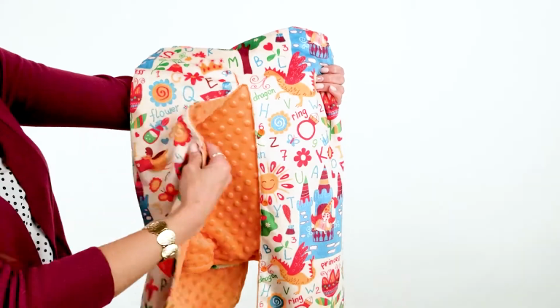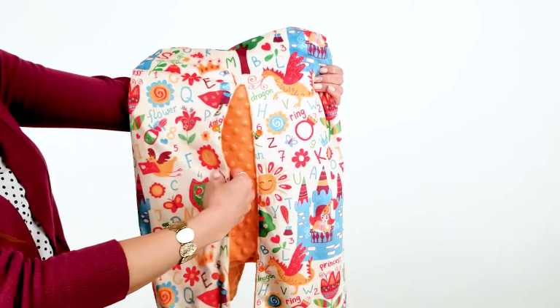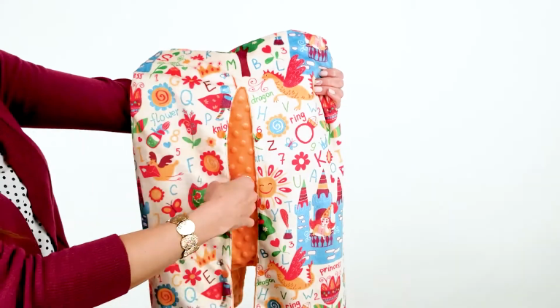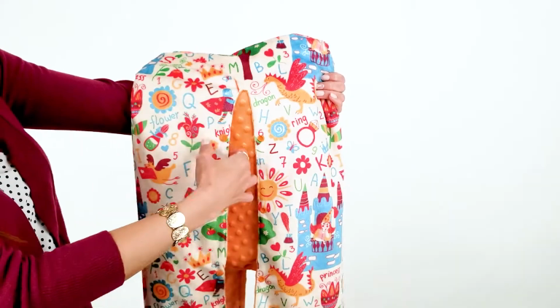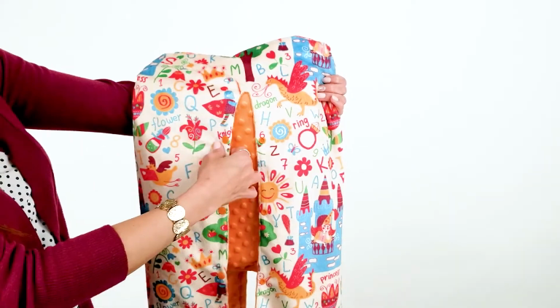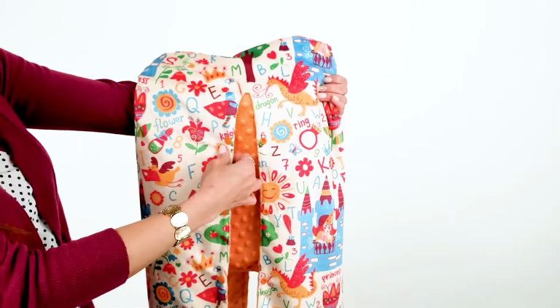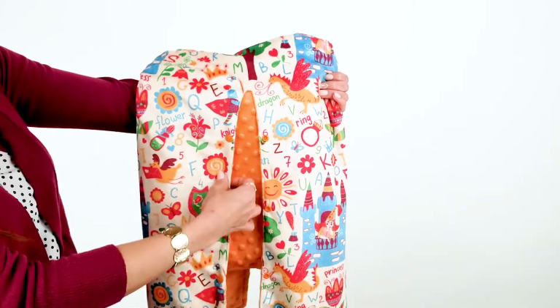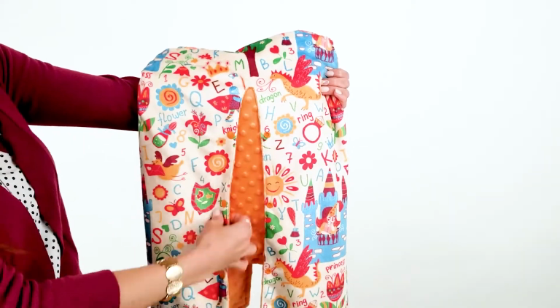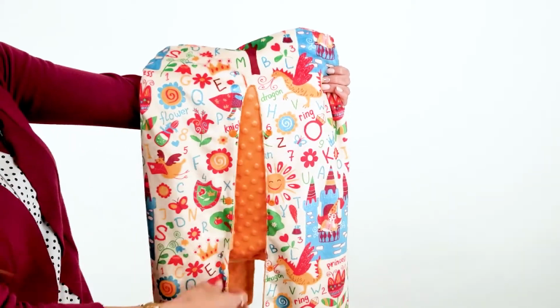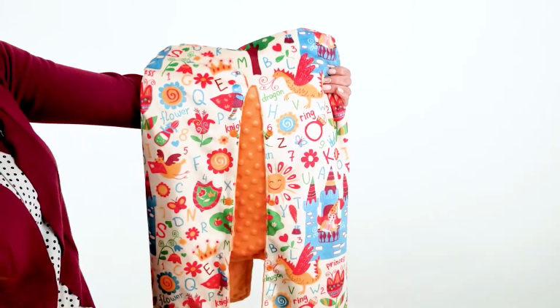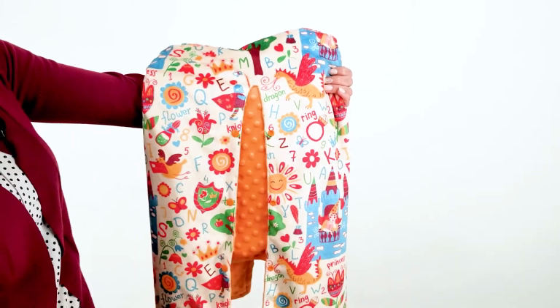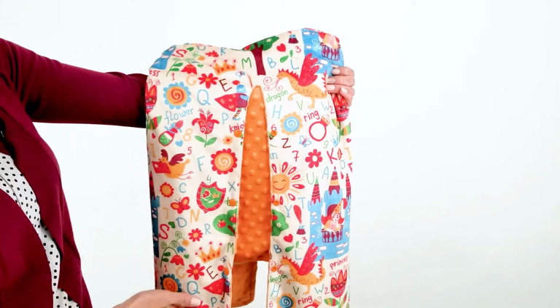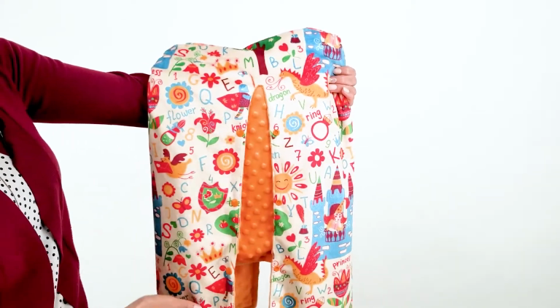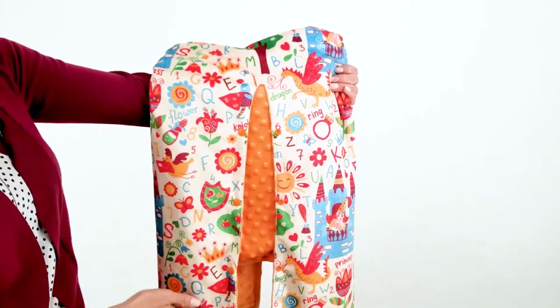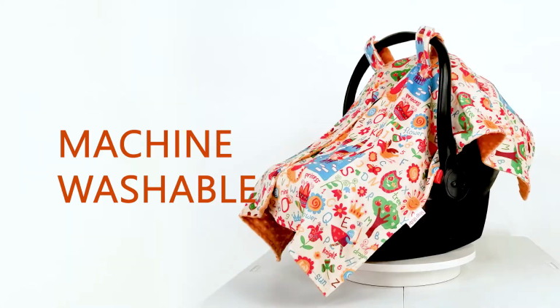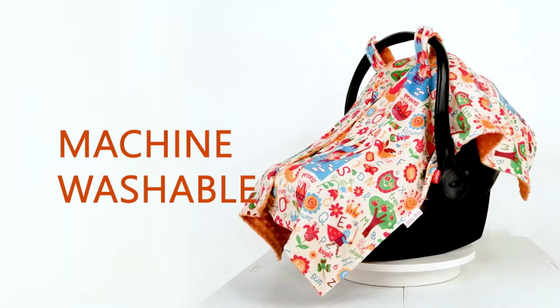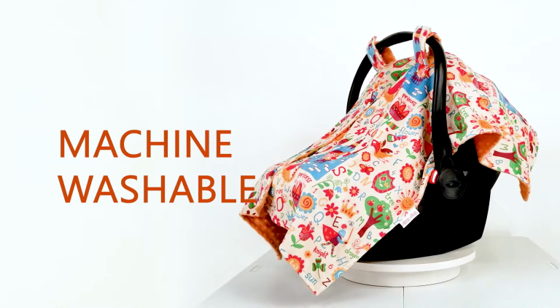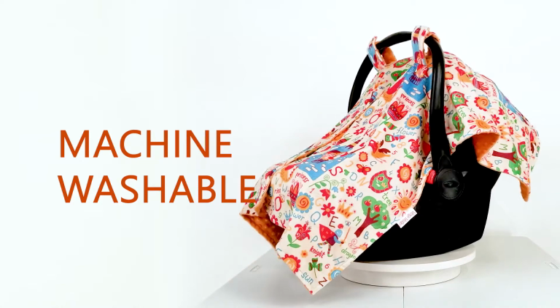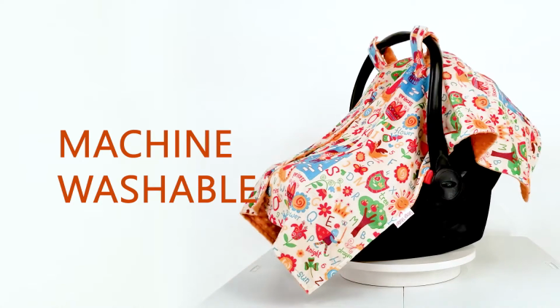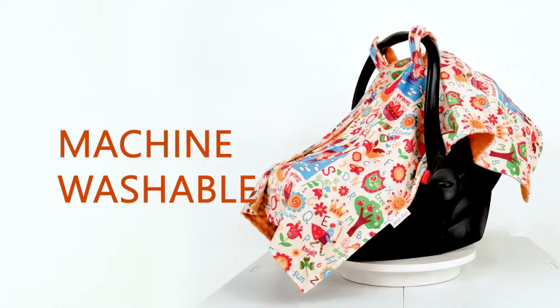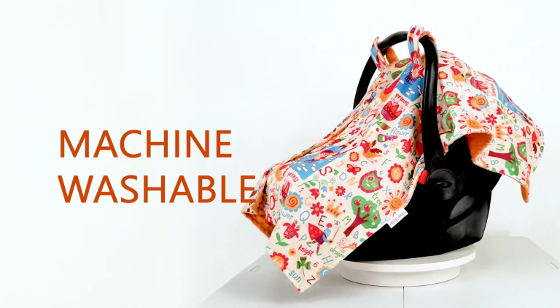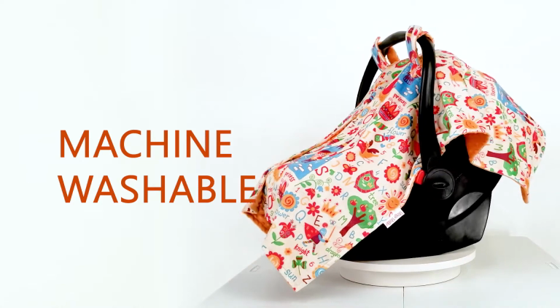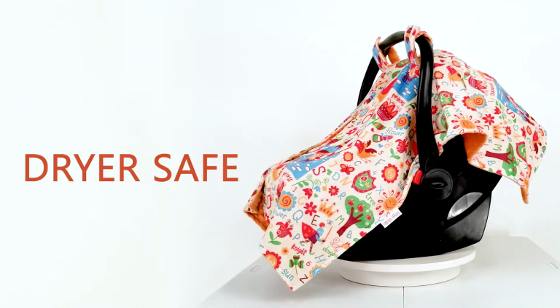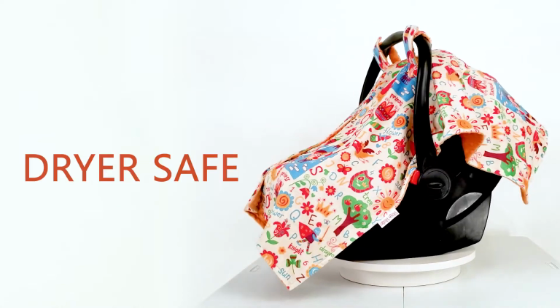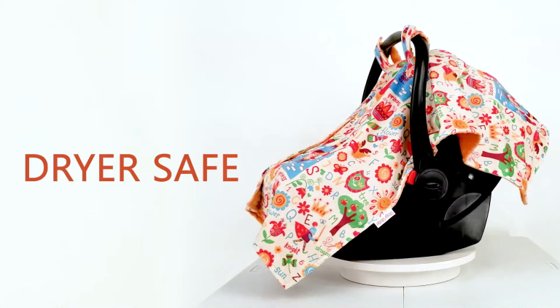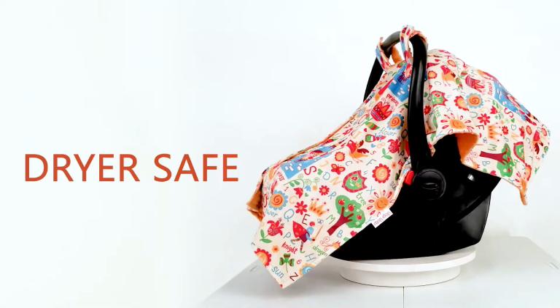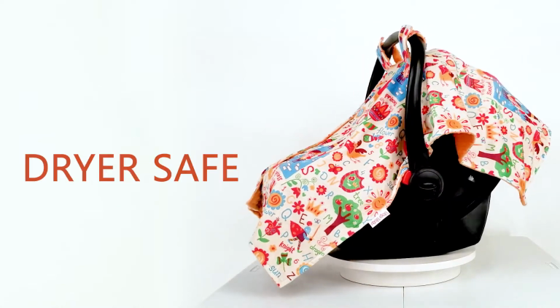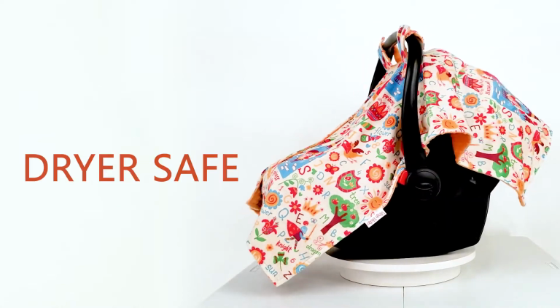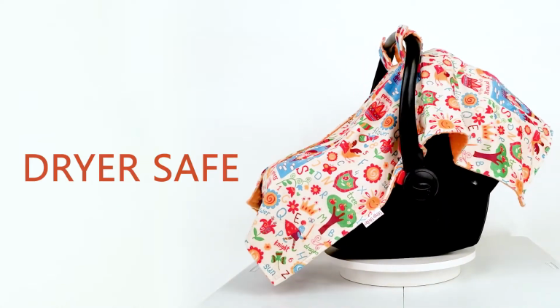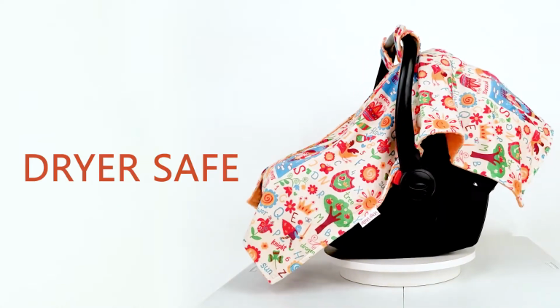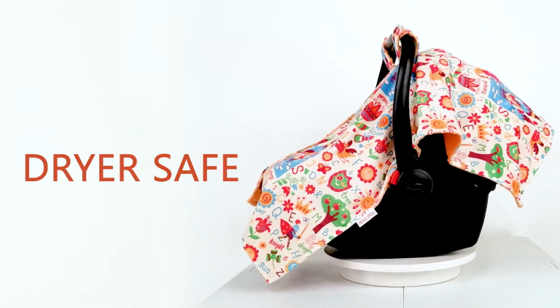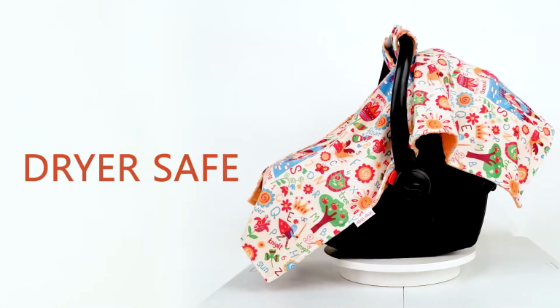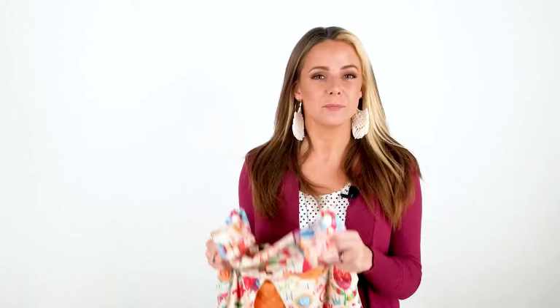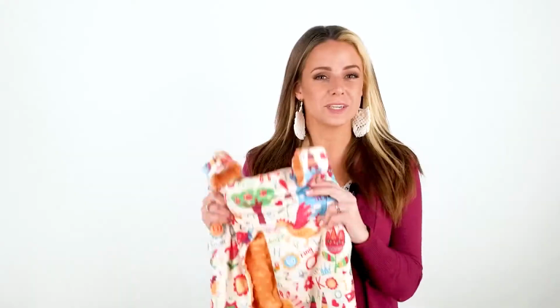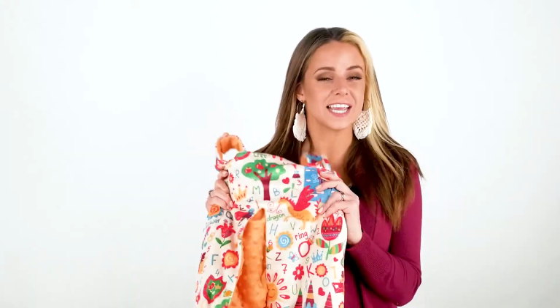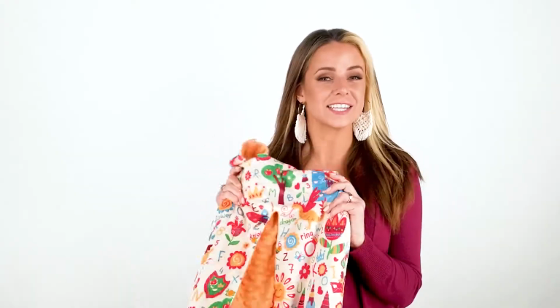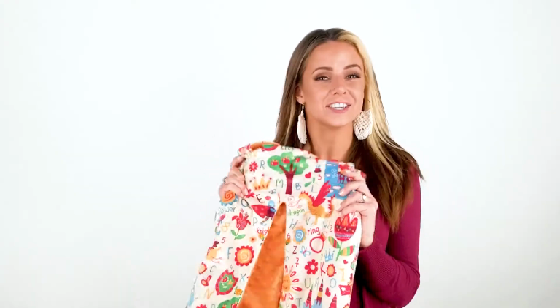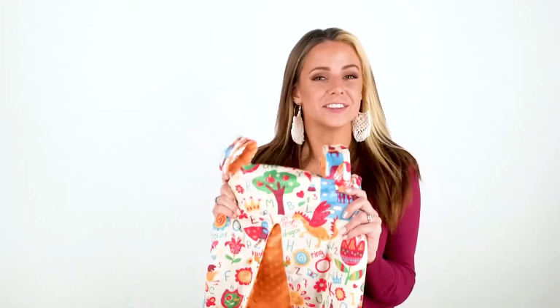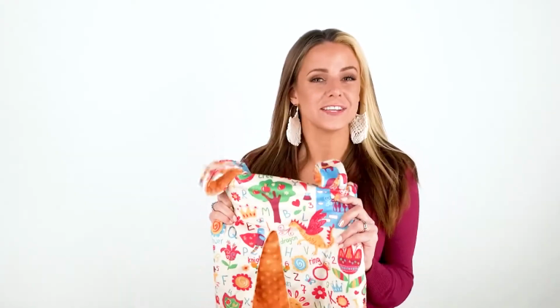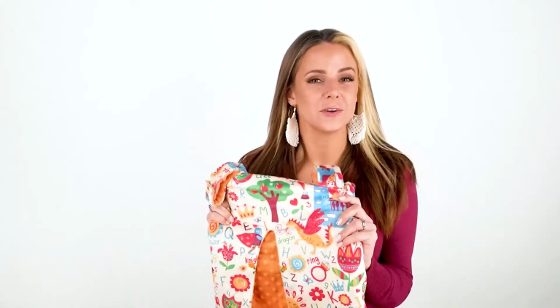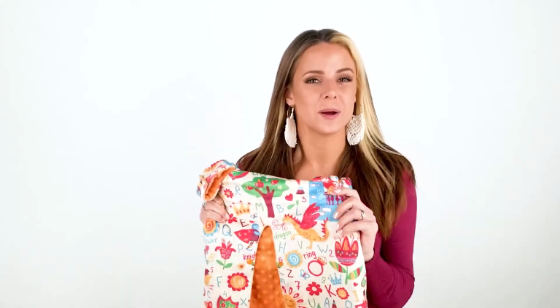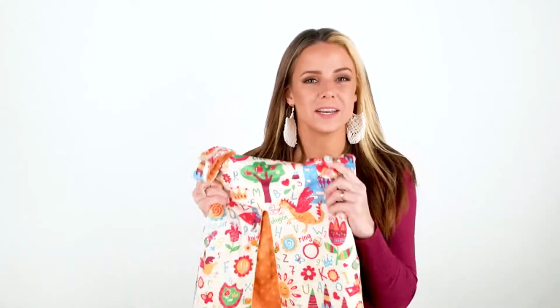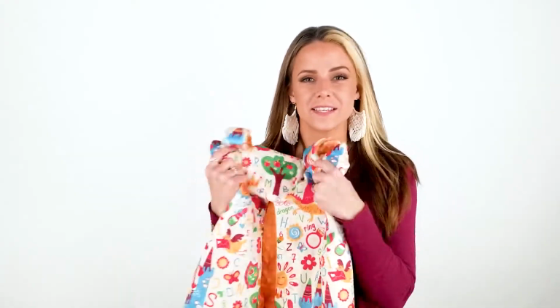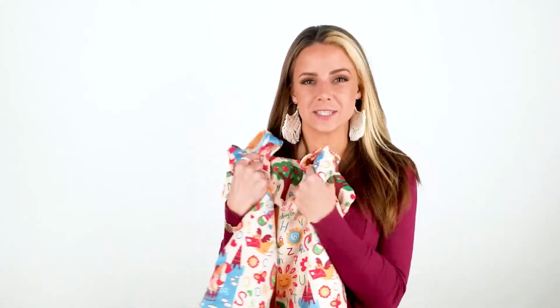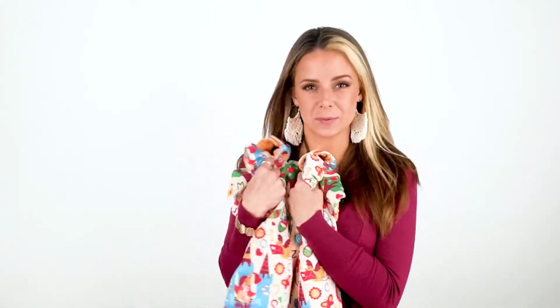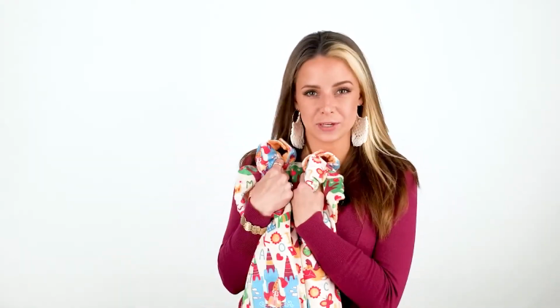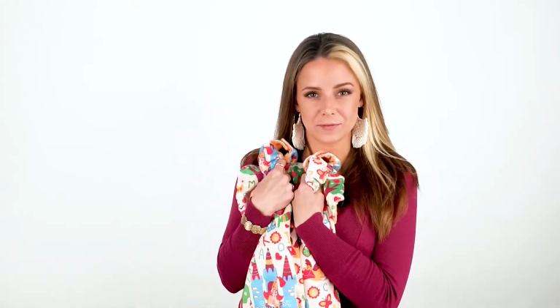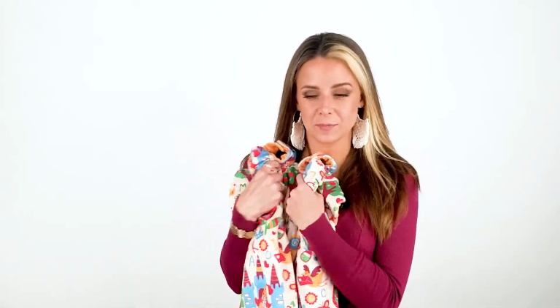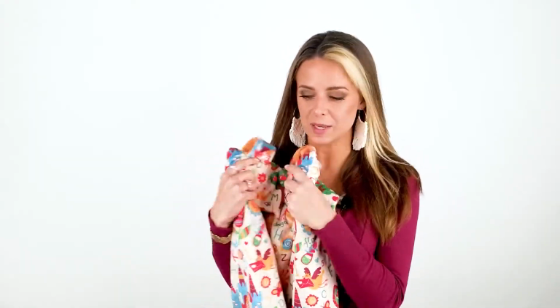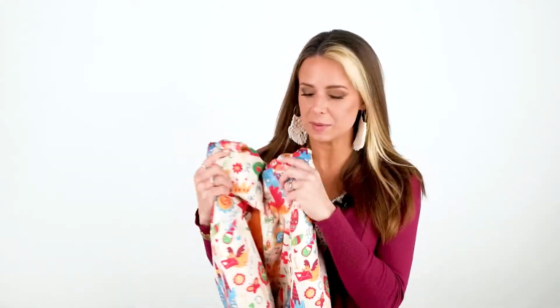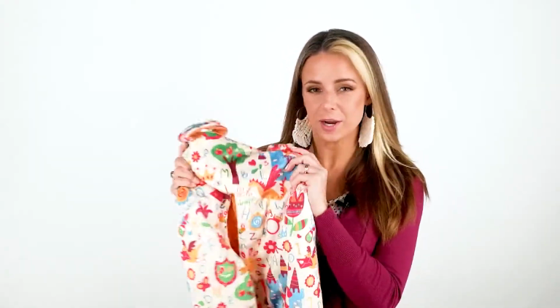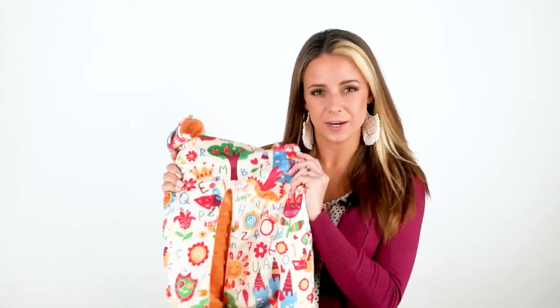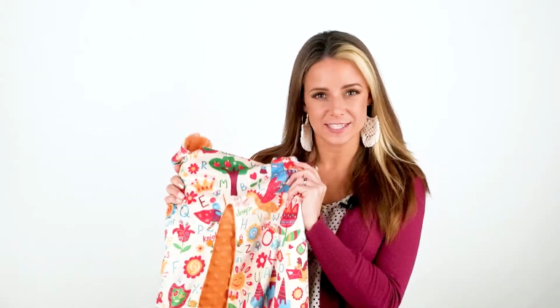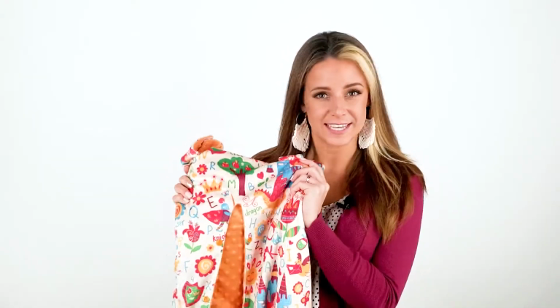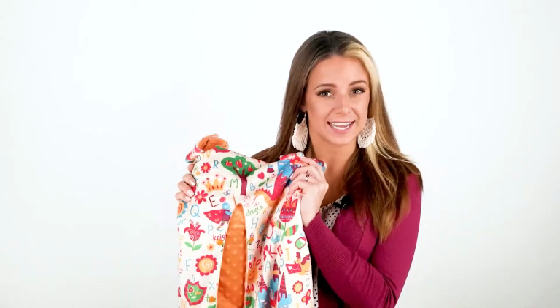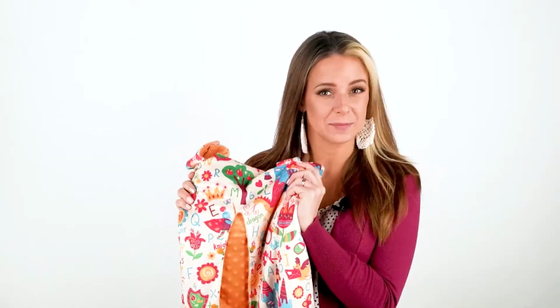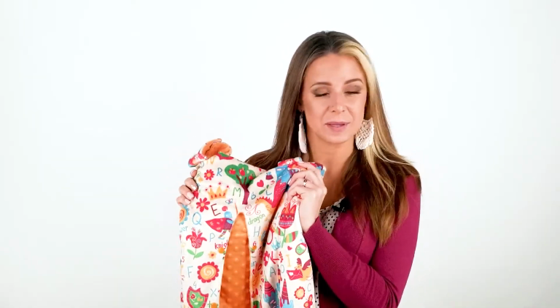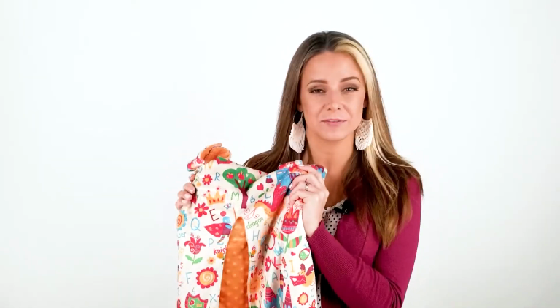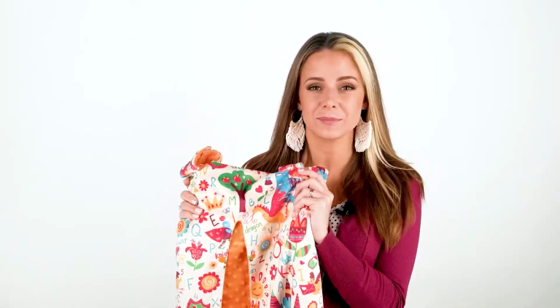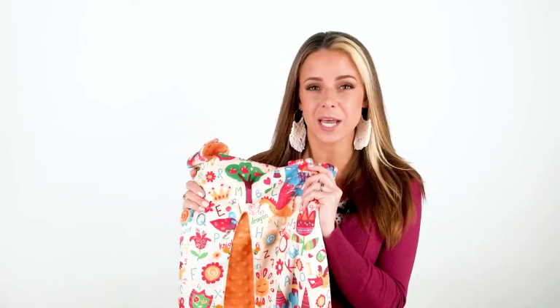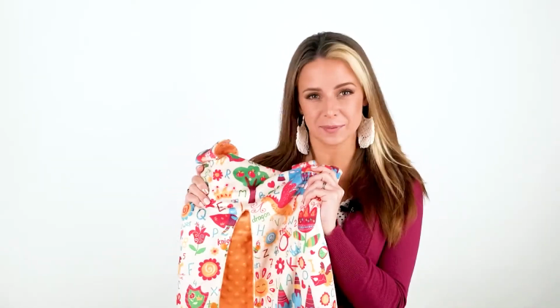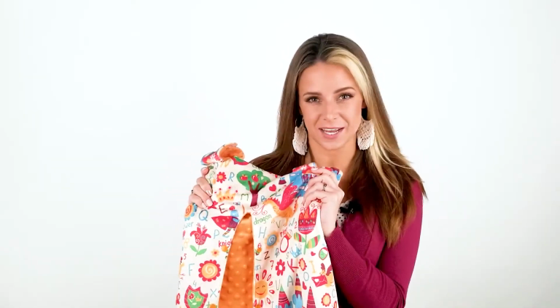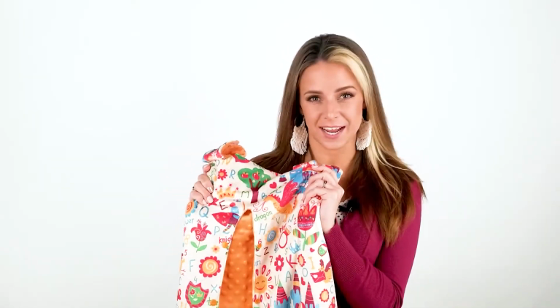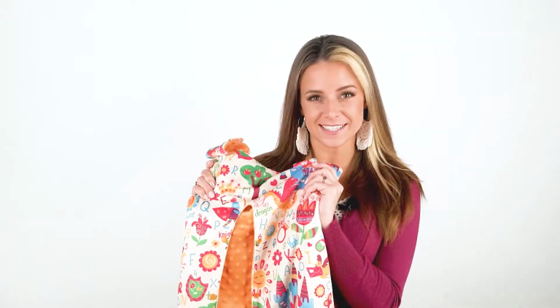This canopy is machine-washable and dryer-safe. Protect your little one in this beautiful baby car seat canopy from Top Tots.